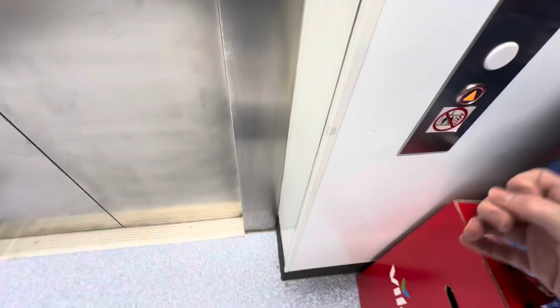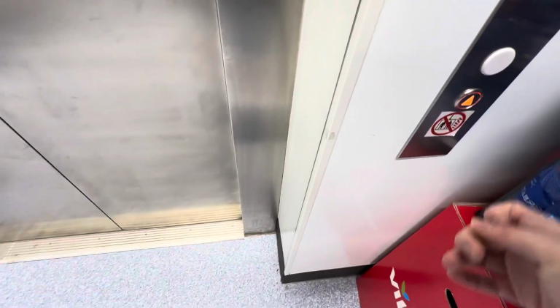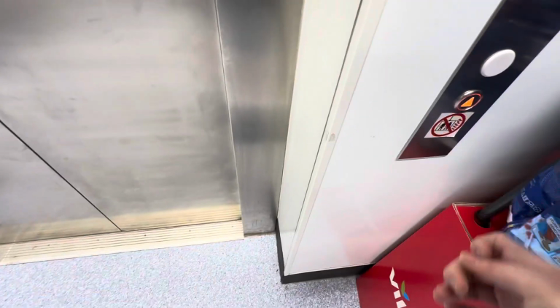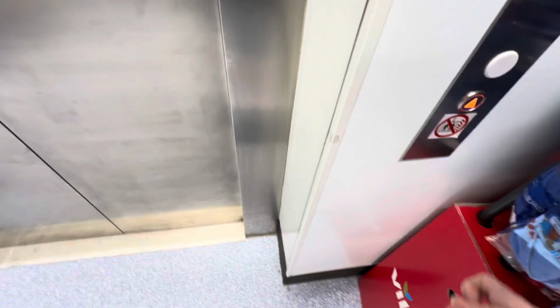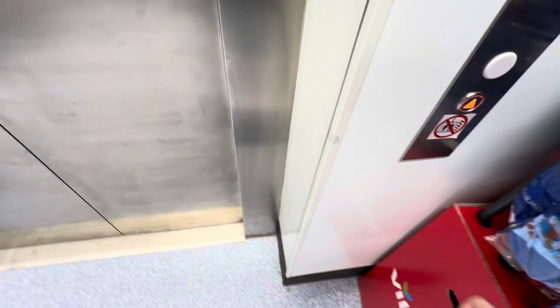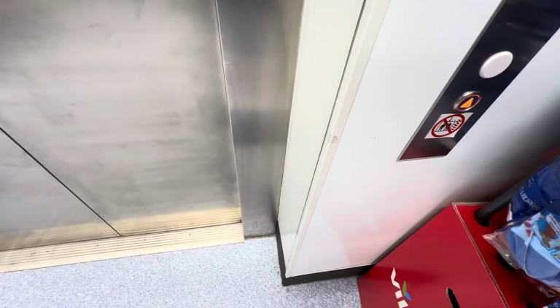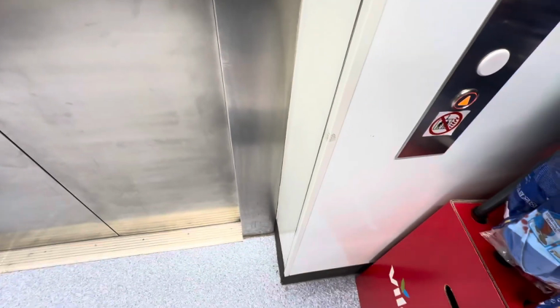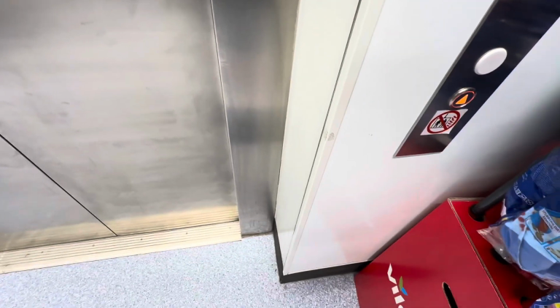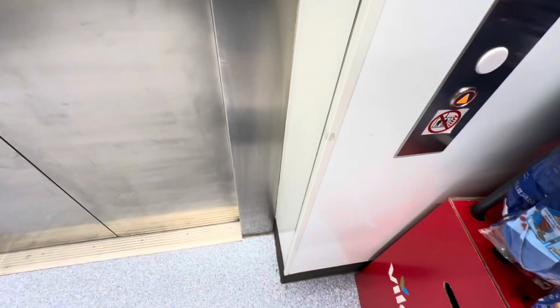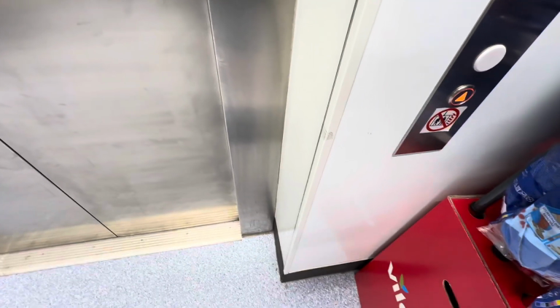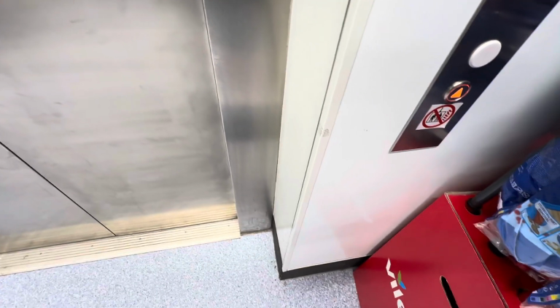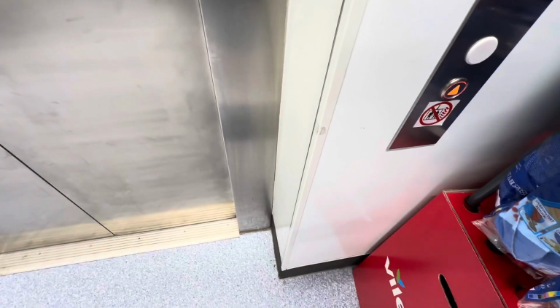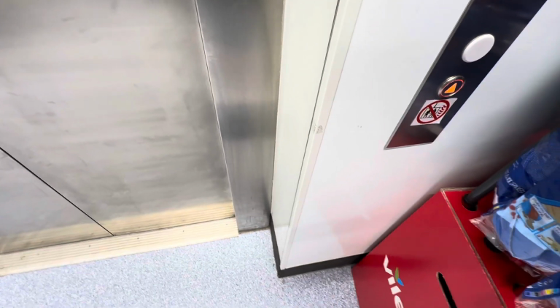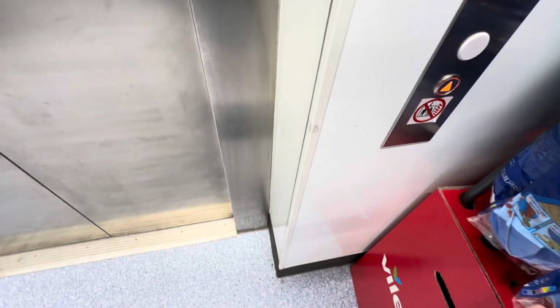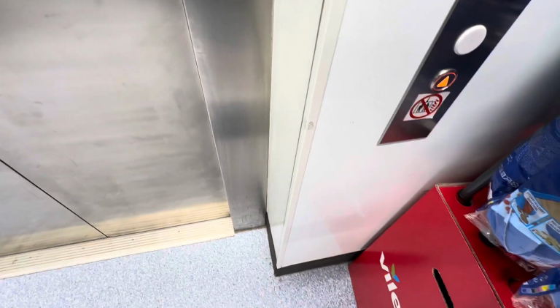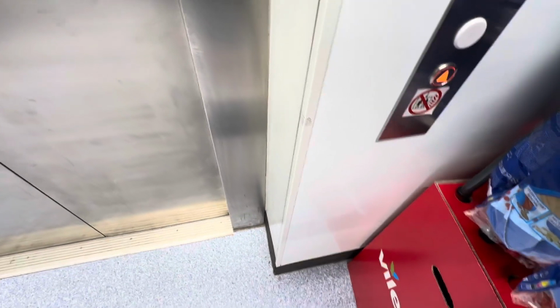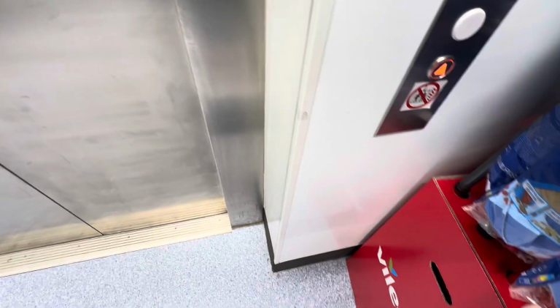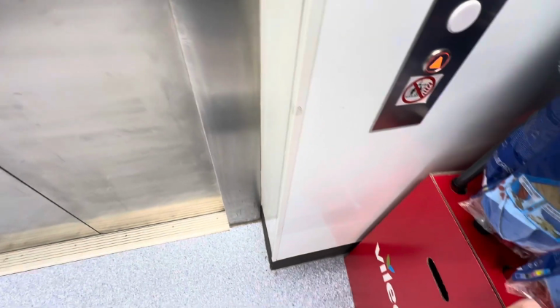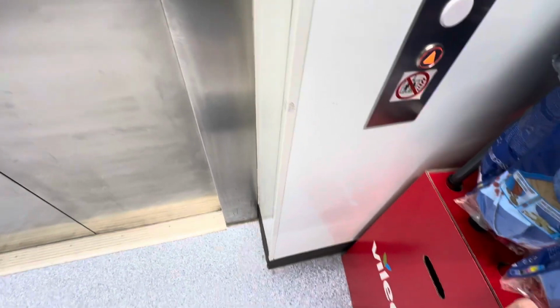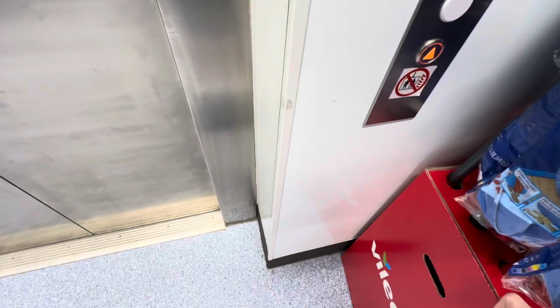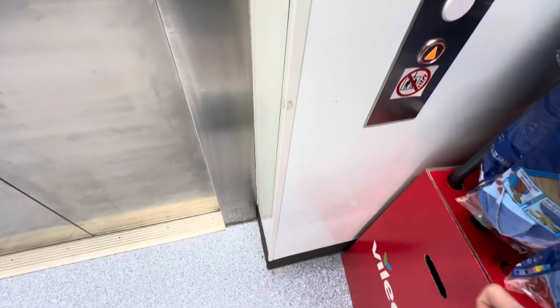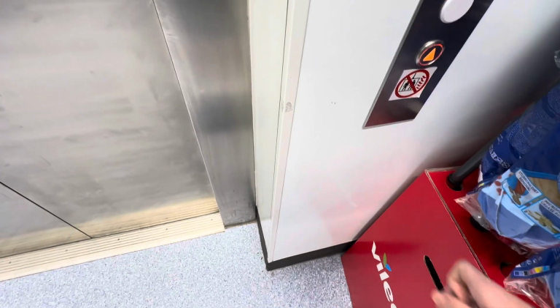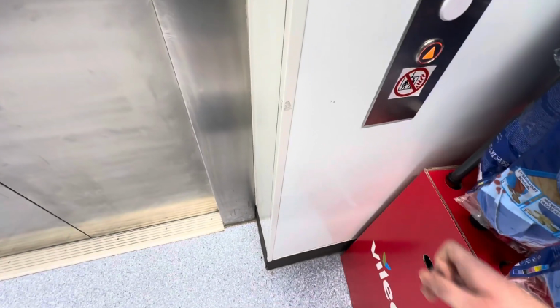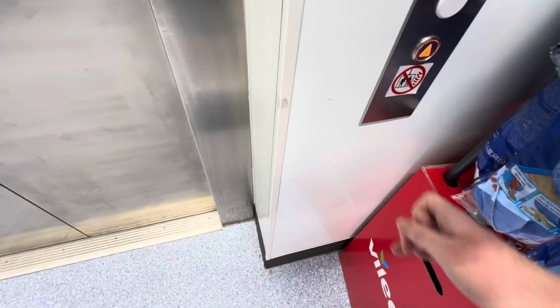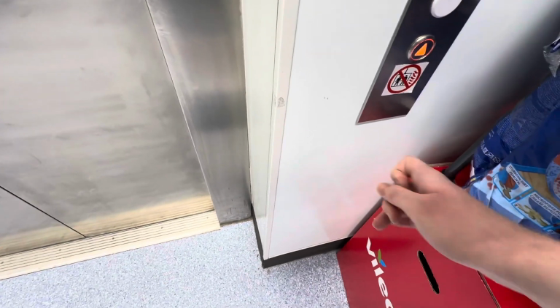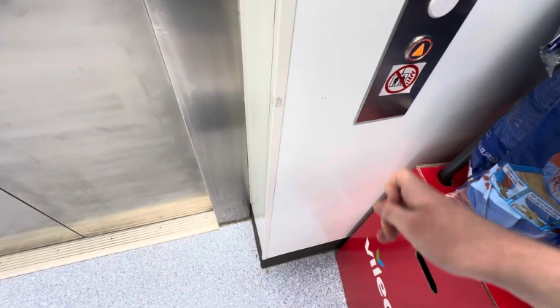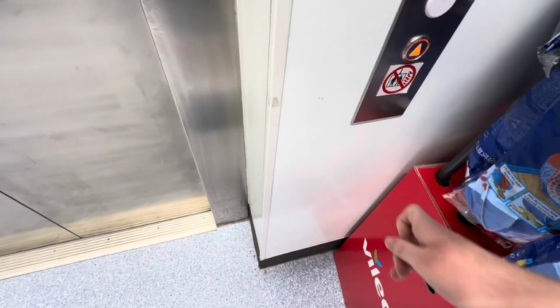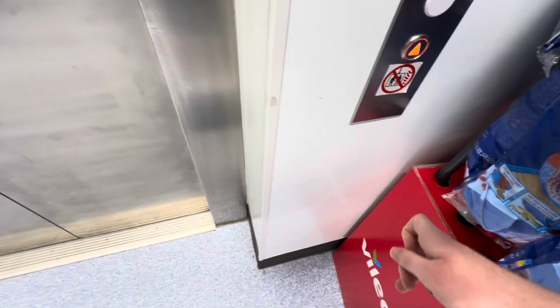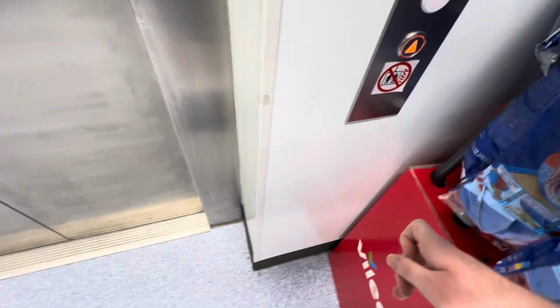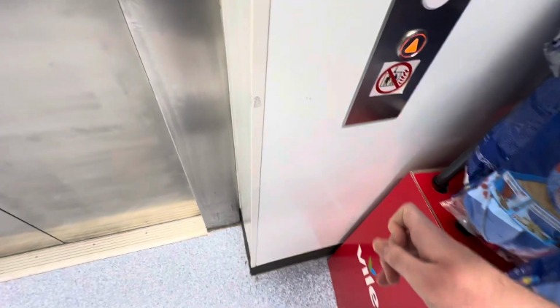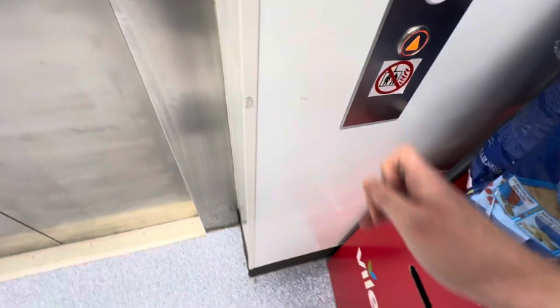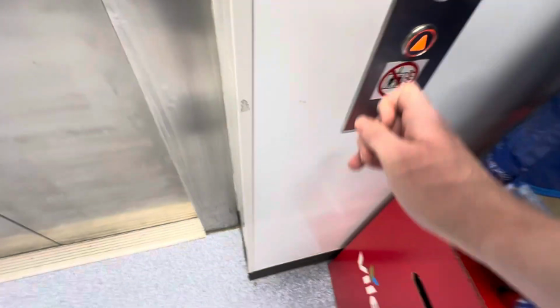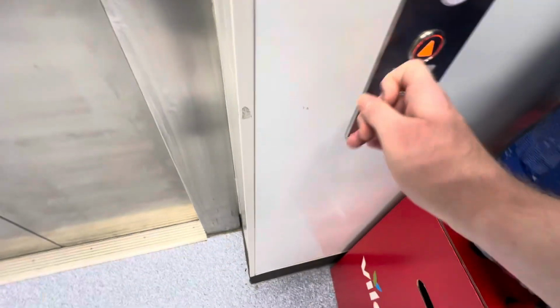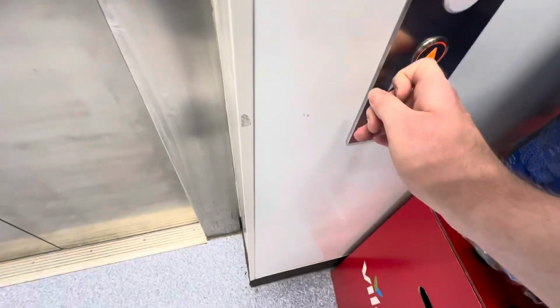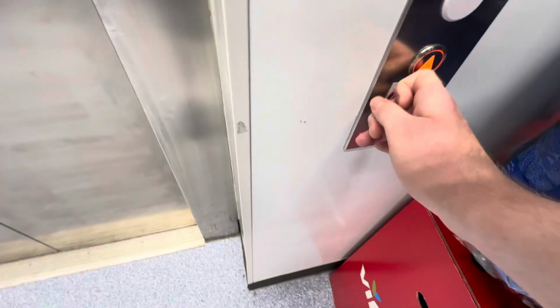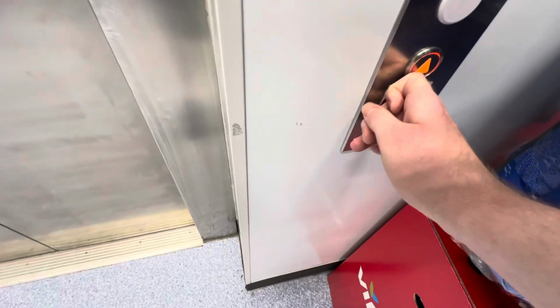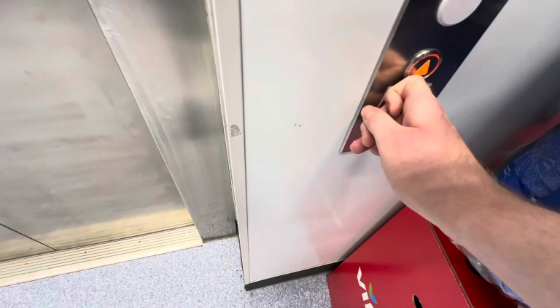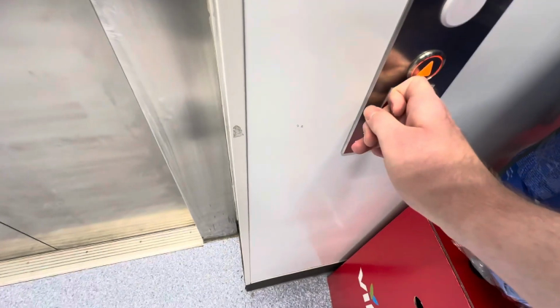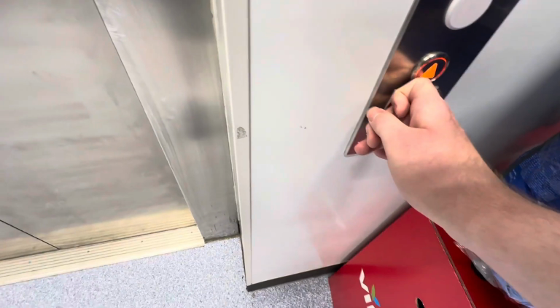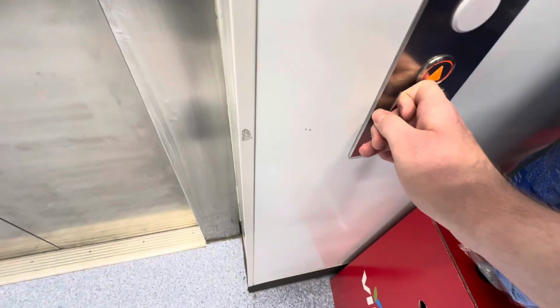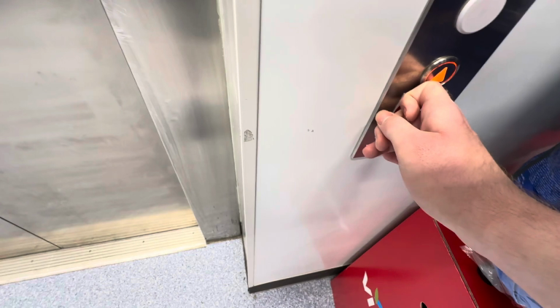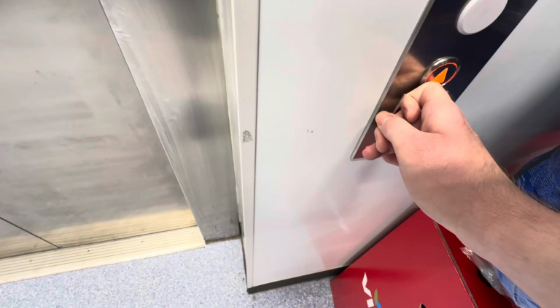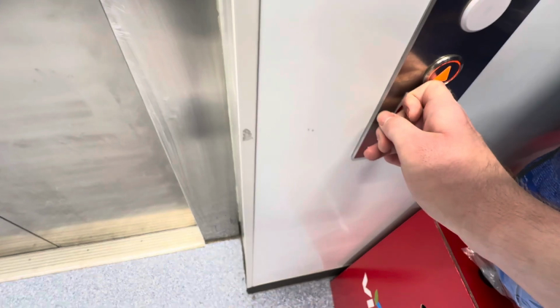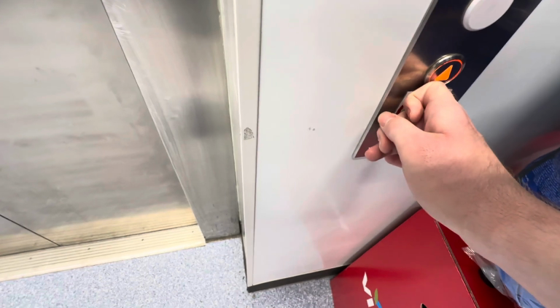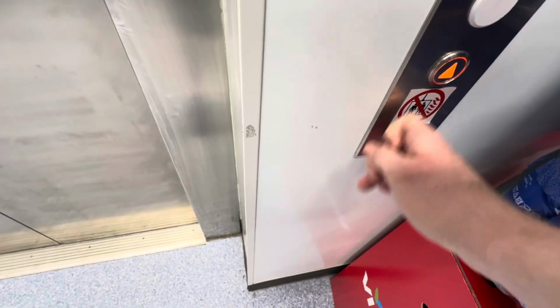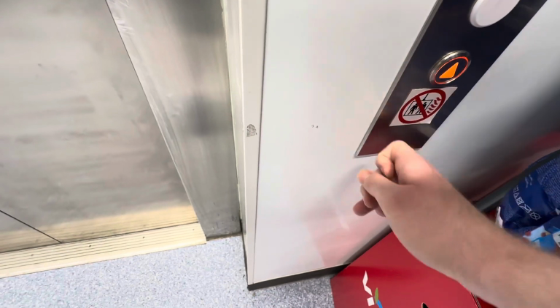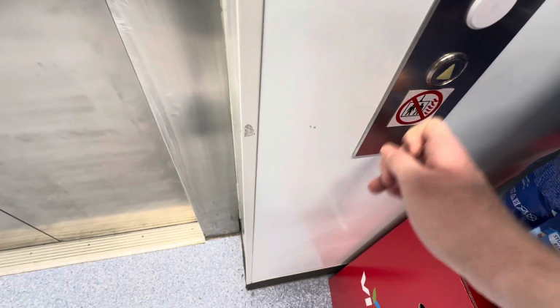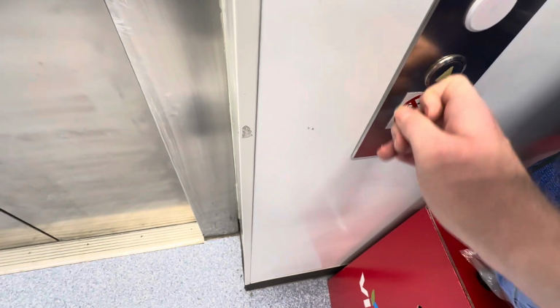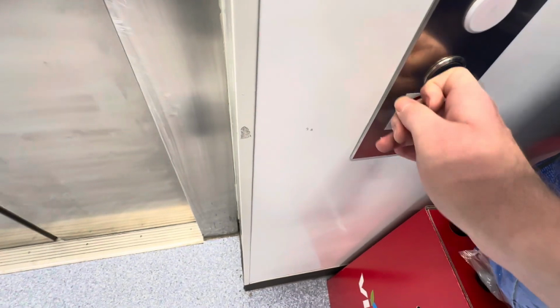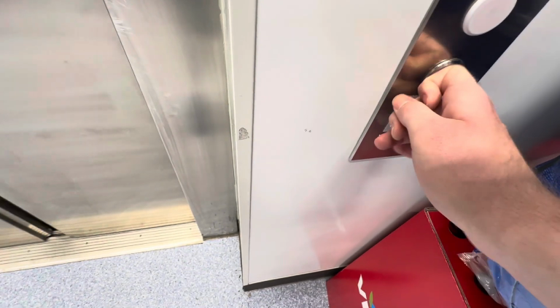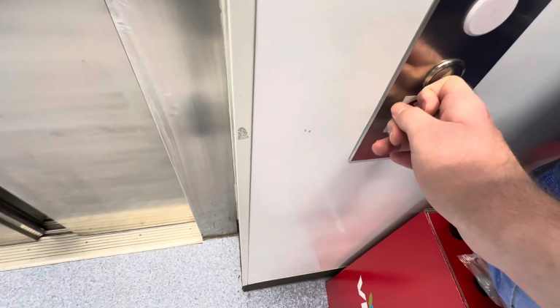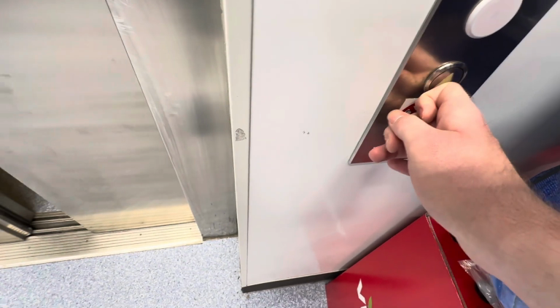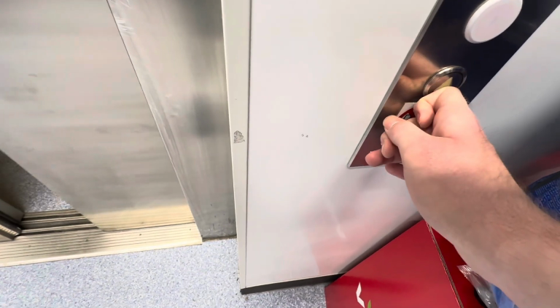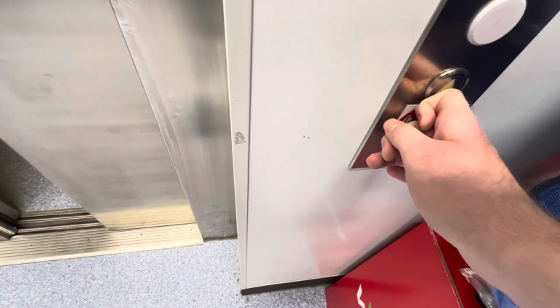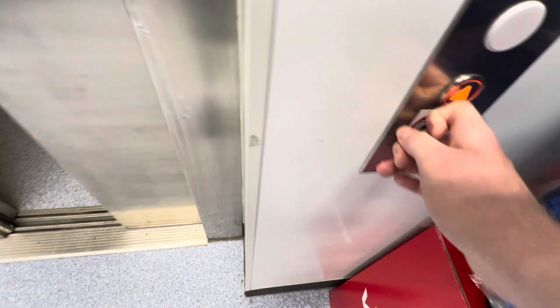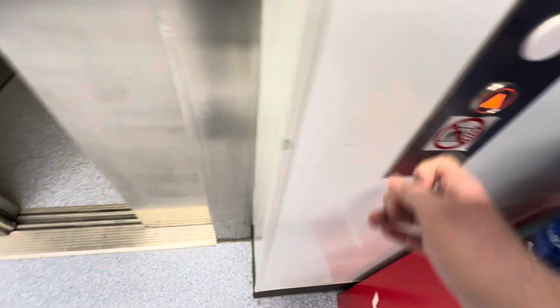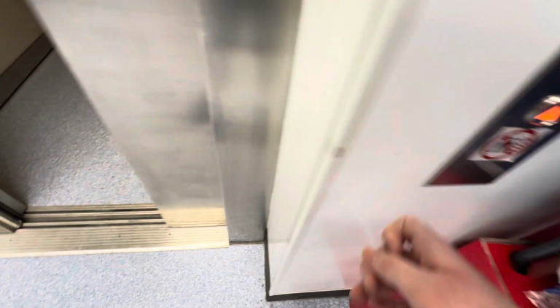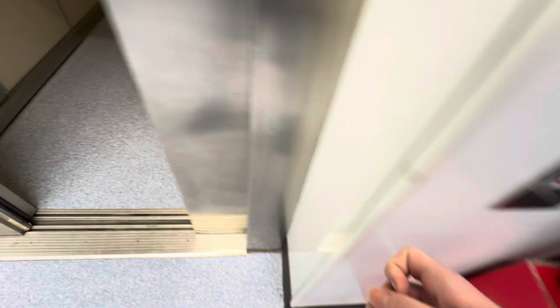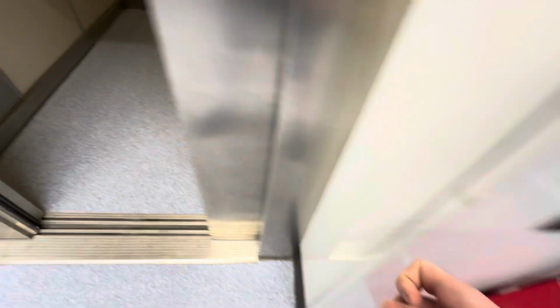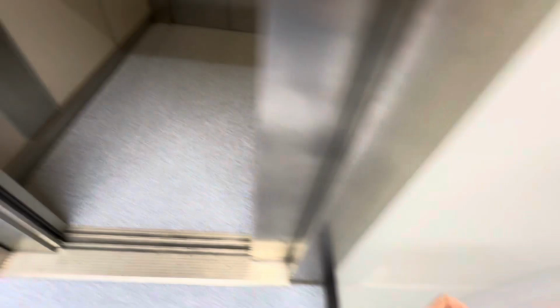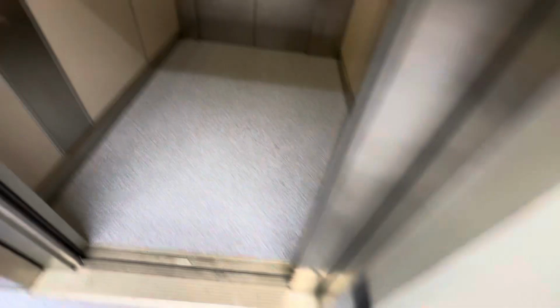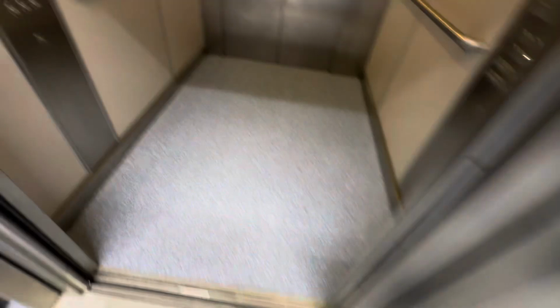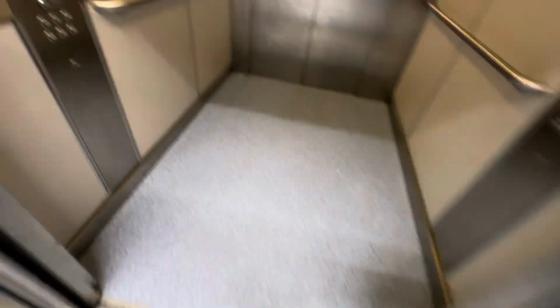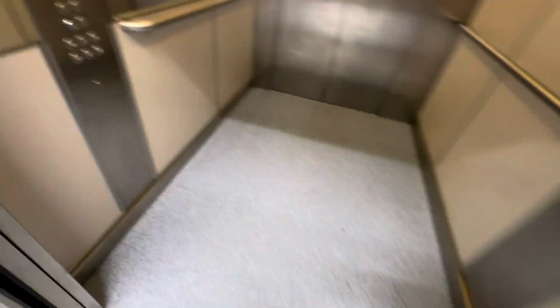This is the lift at B&M Bargains at the Weavers Wharf Shopping Park in Kidderminster Town Centre. Let's go in.